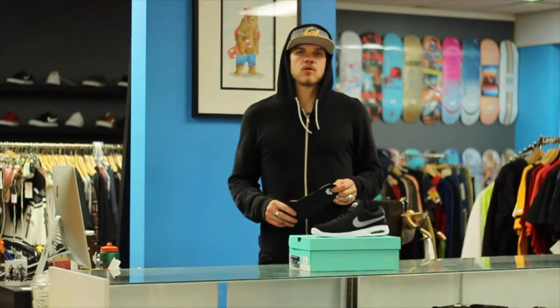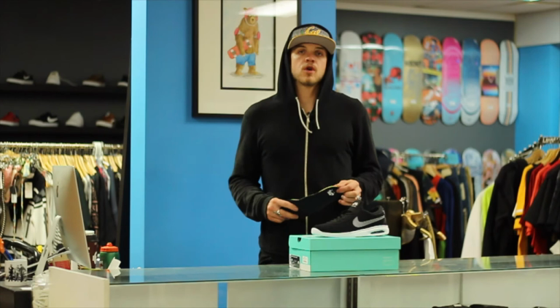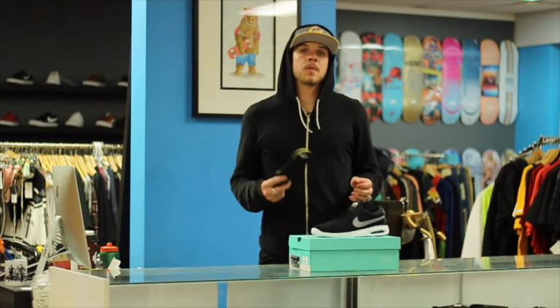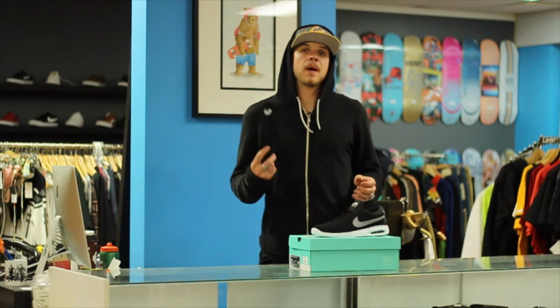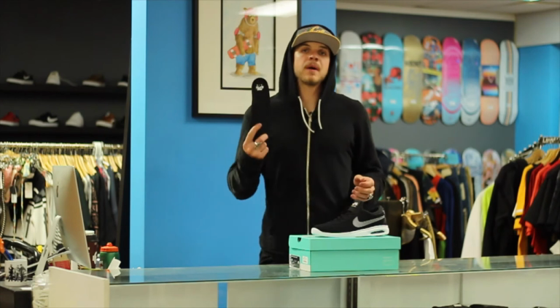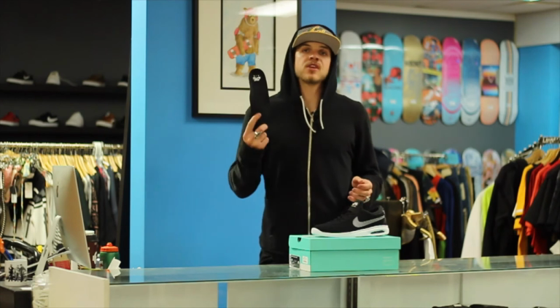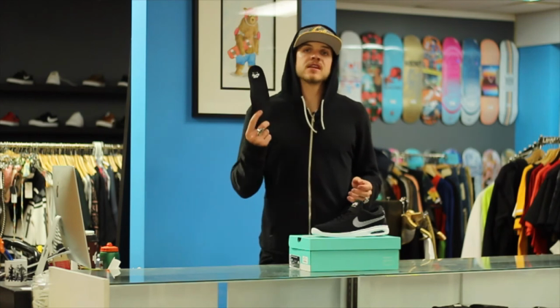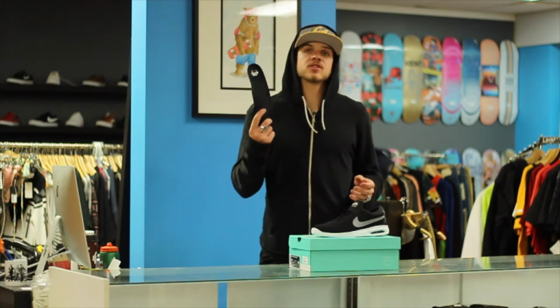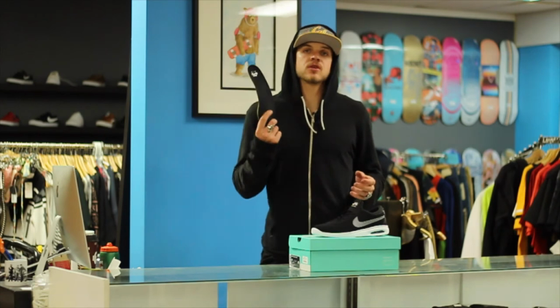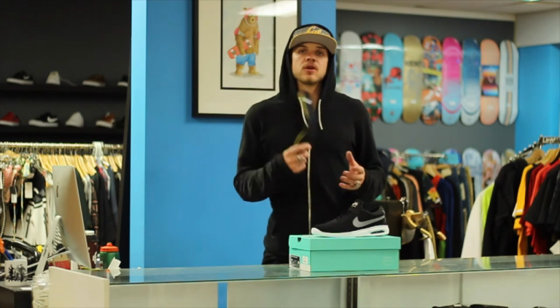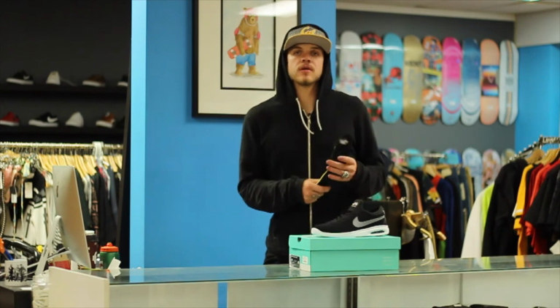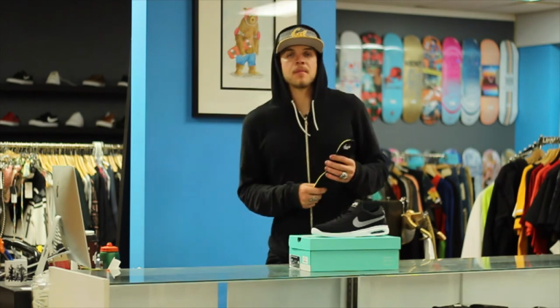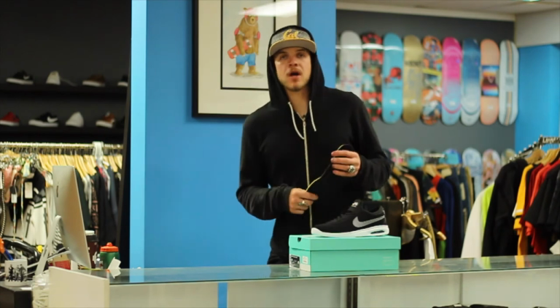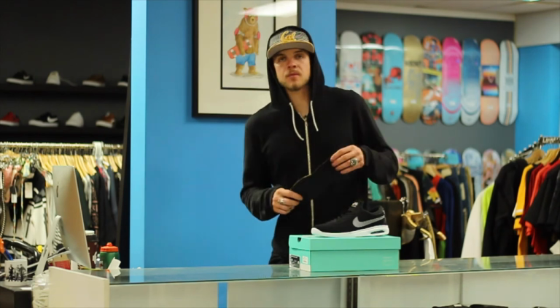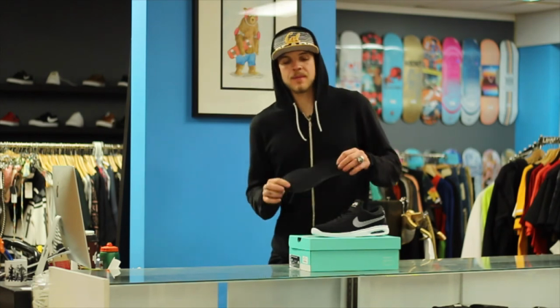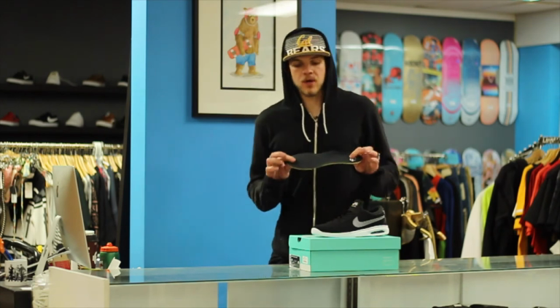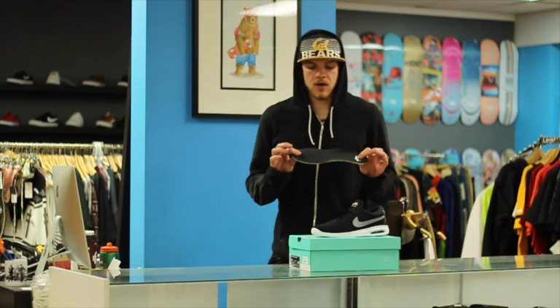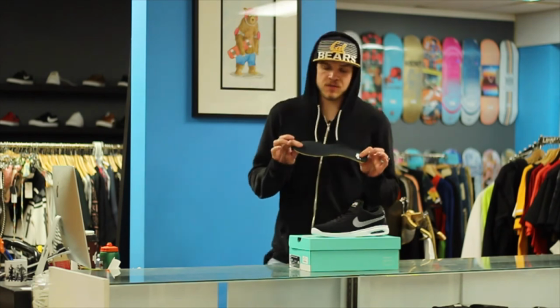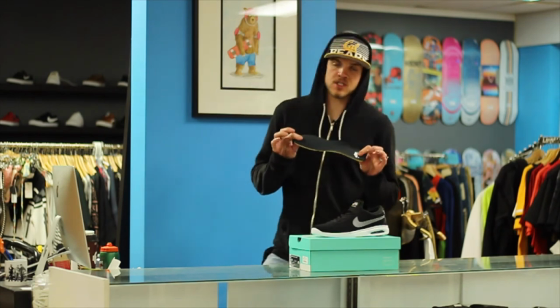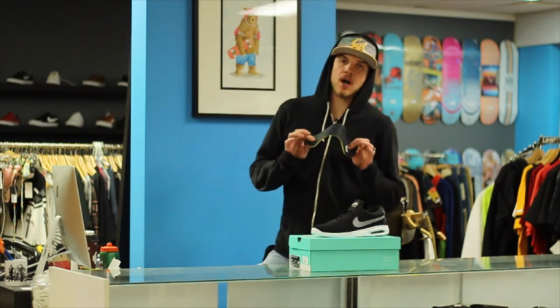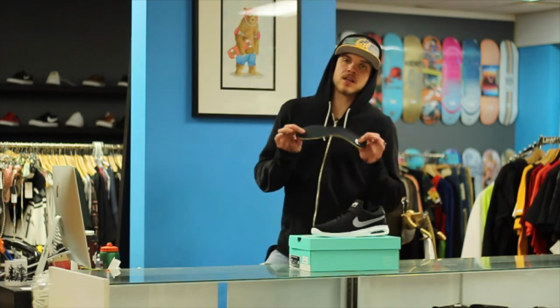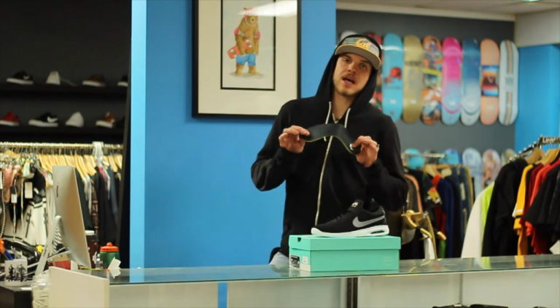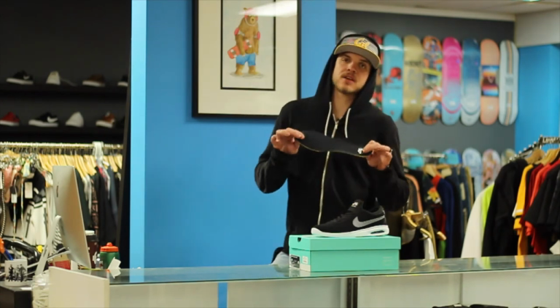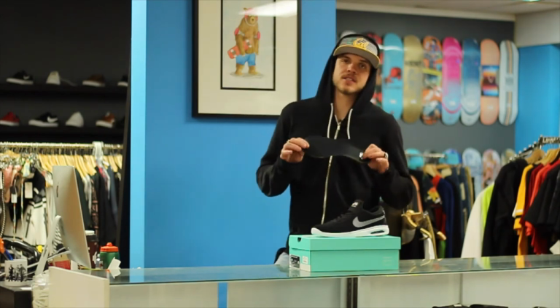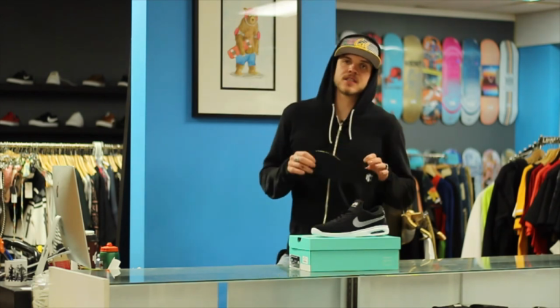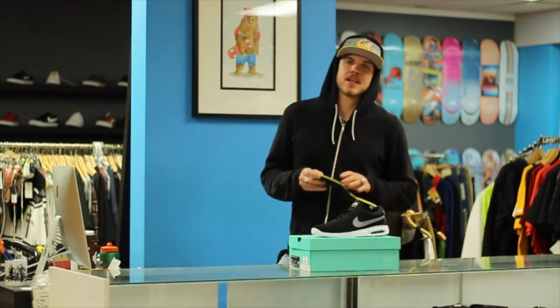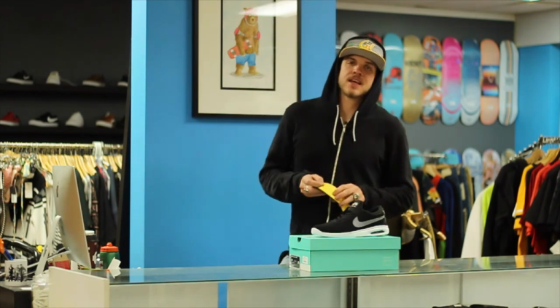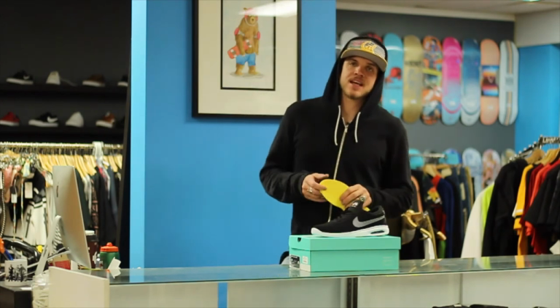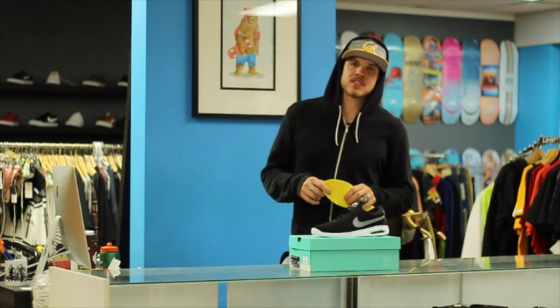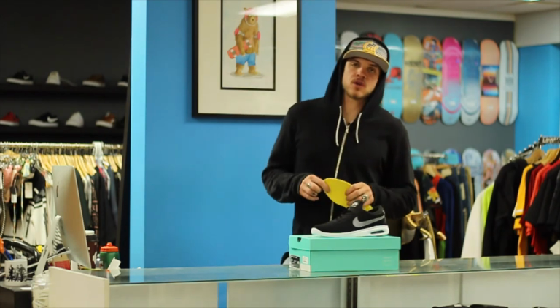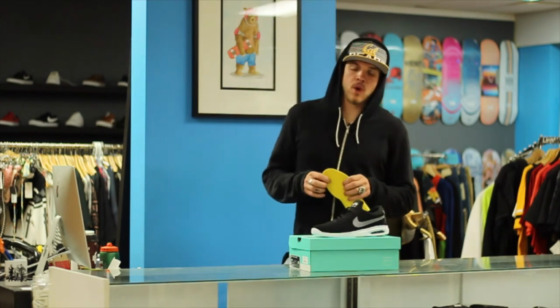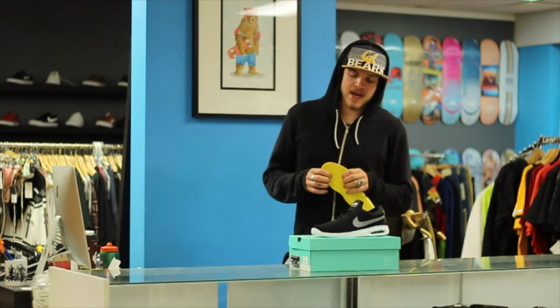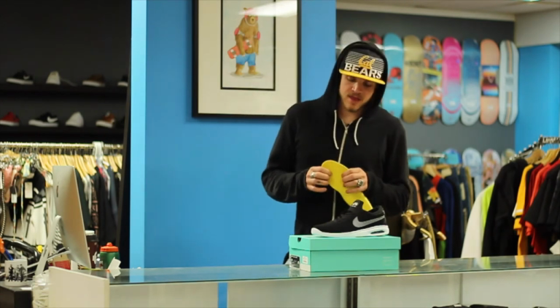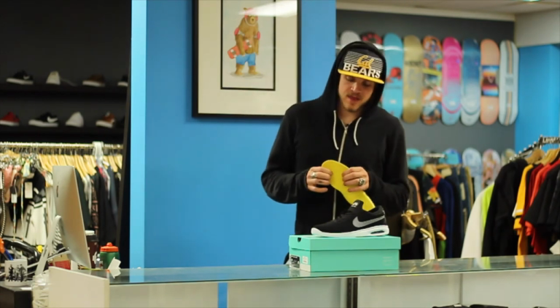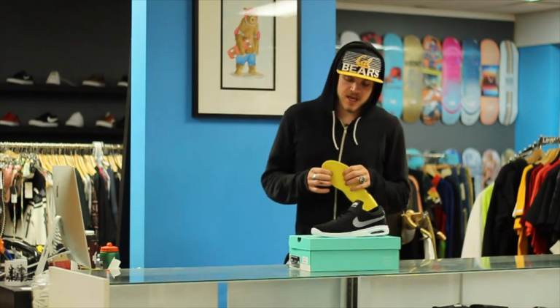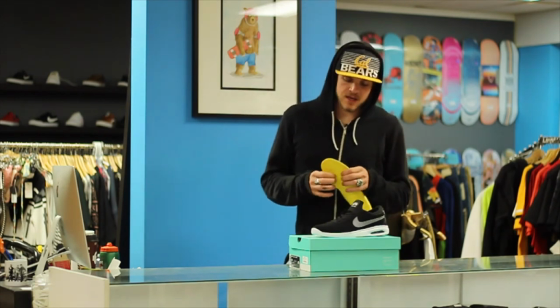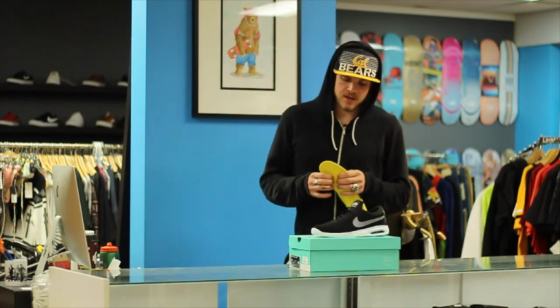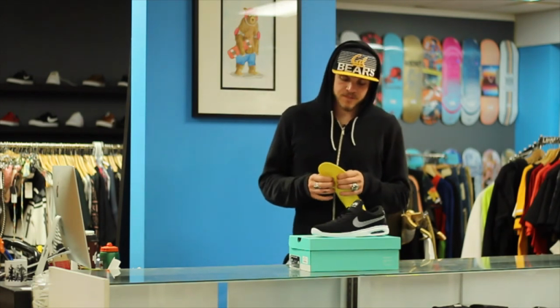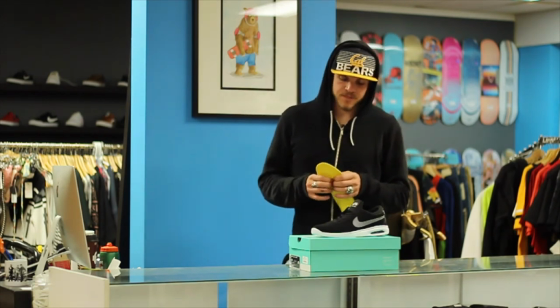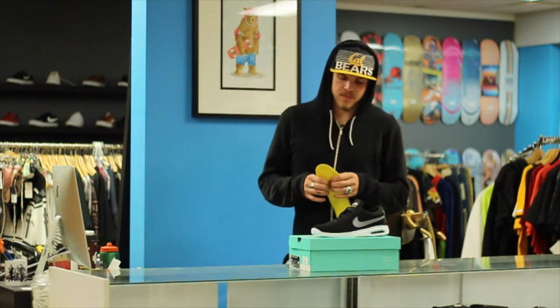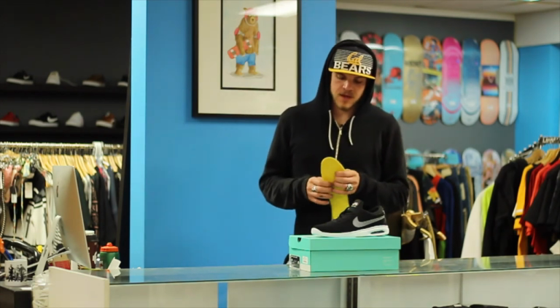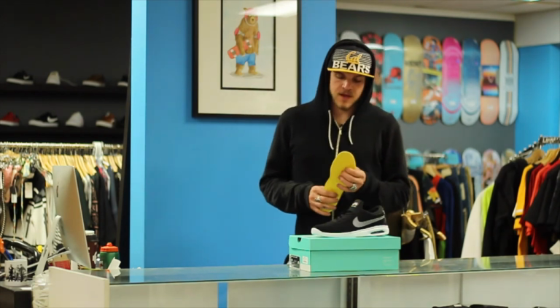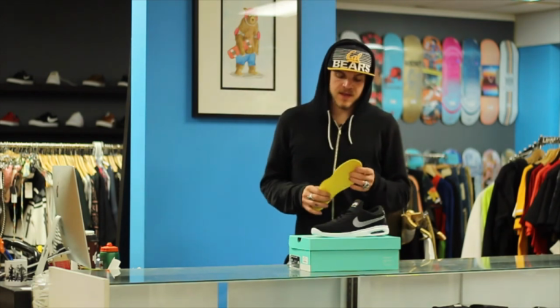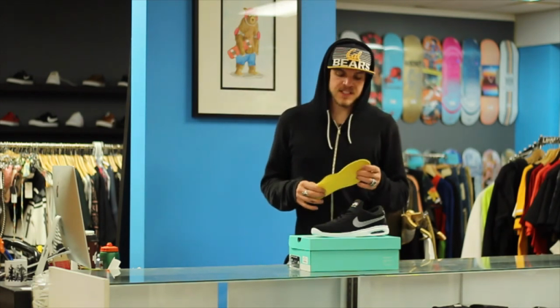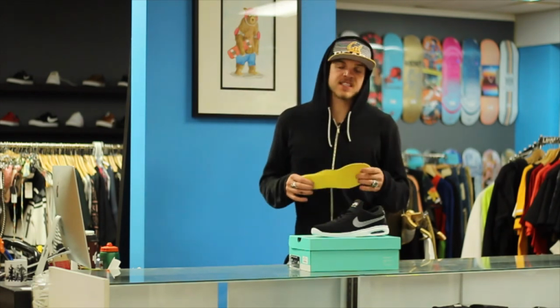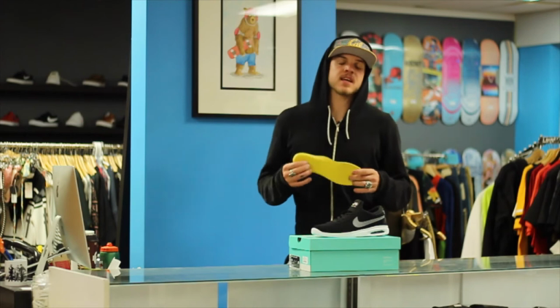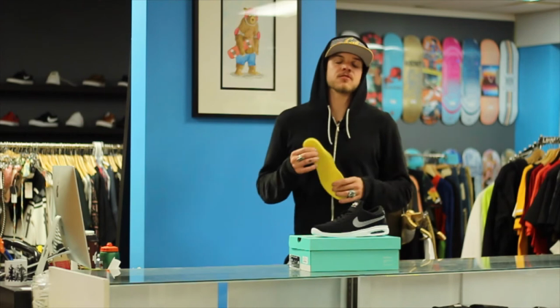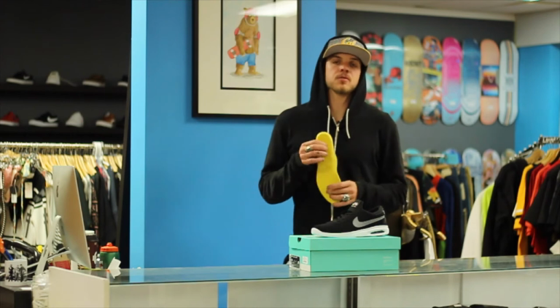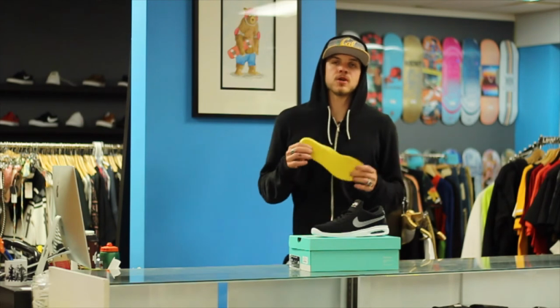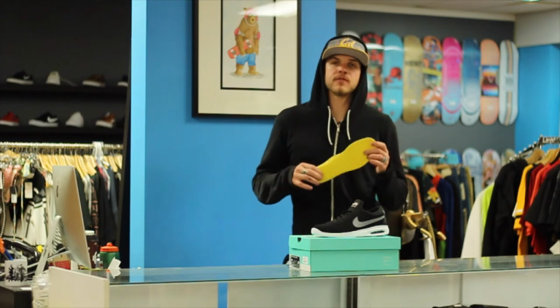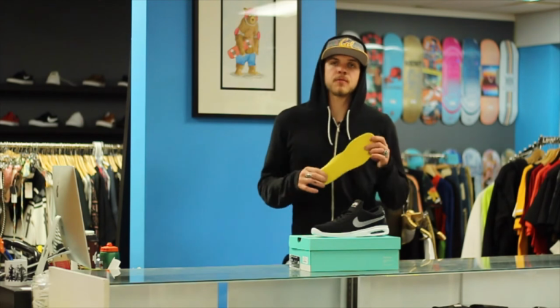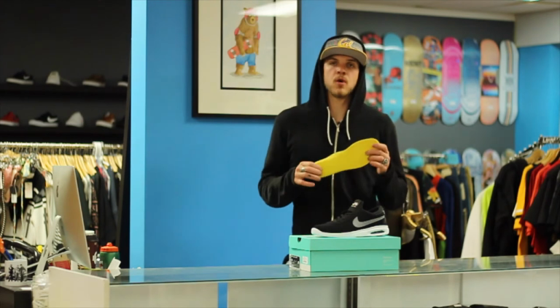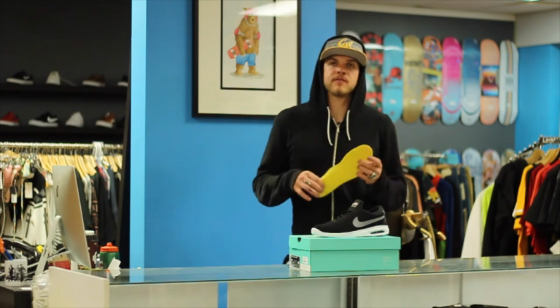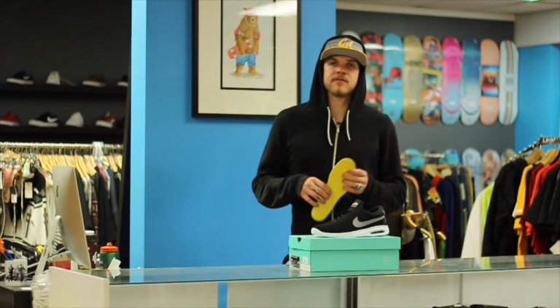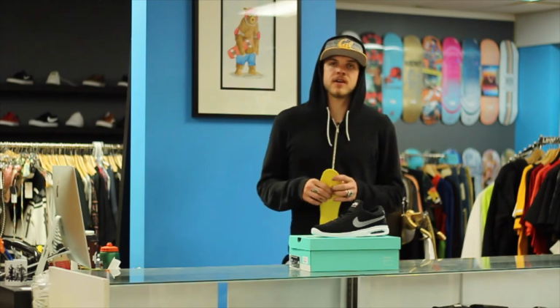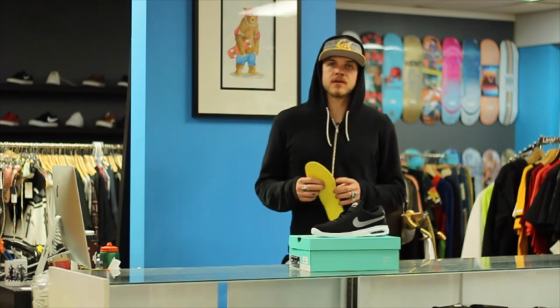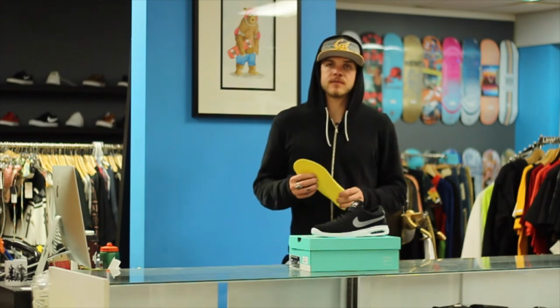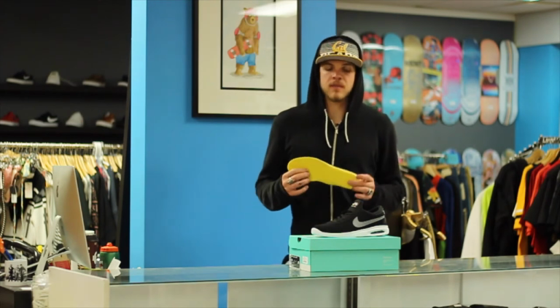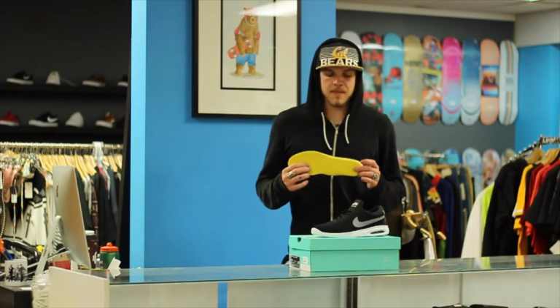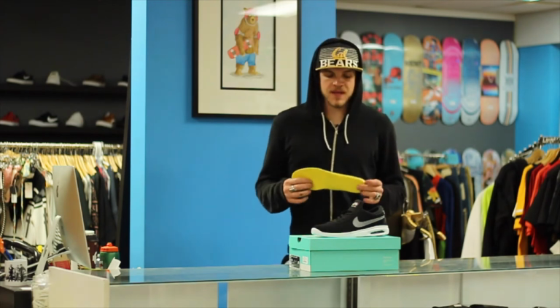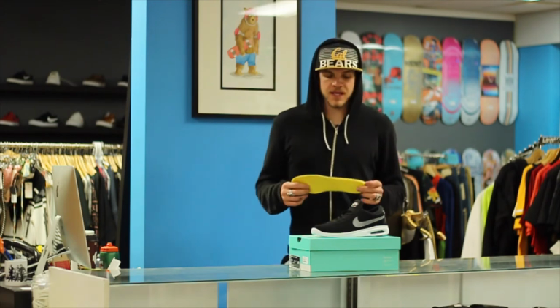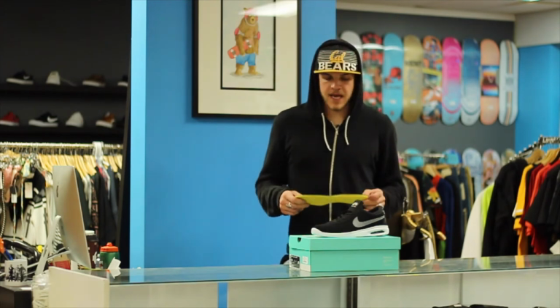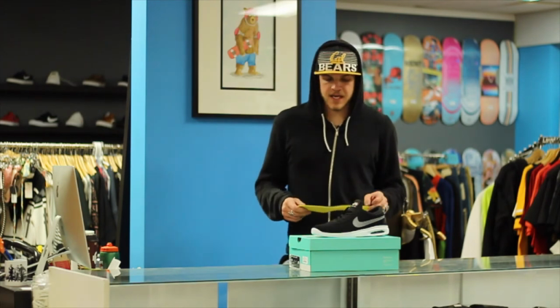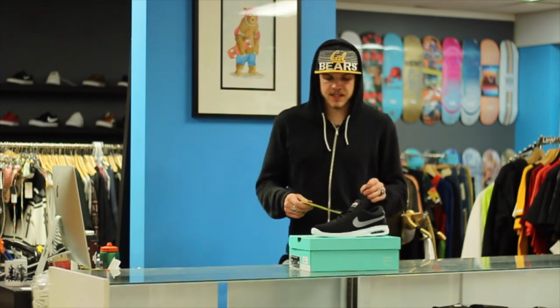When you pop out the insole — American people call them sock liners — it's quite thin. They say it's comfortable, good for board feel. Might be the case.